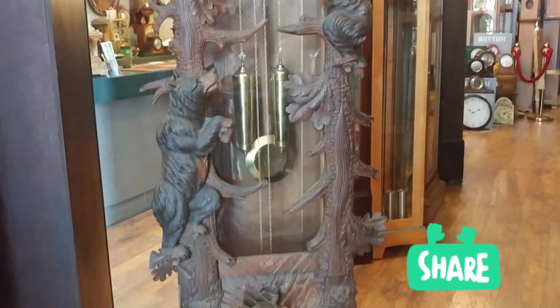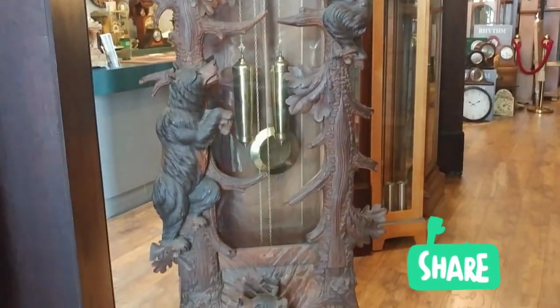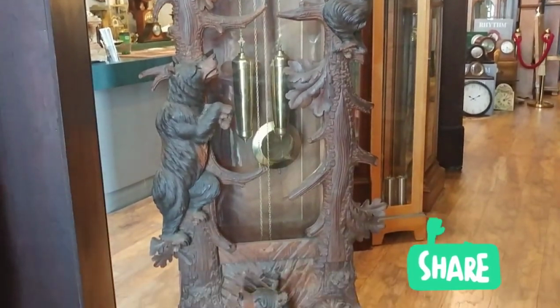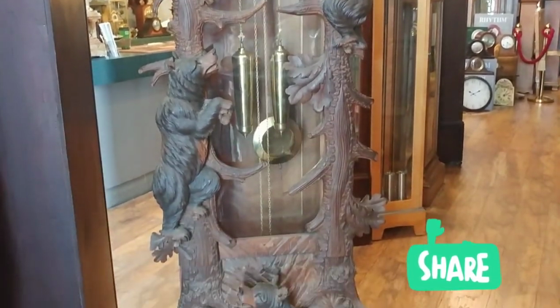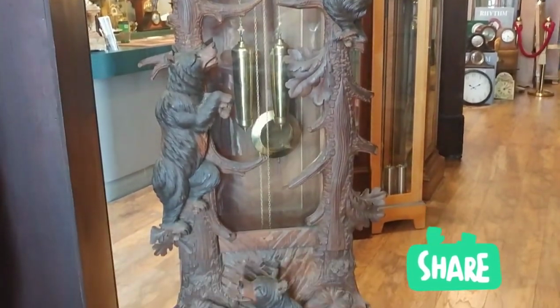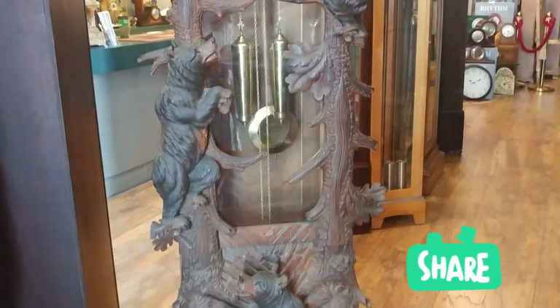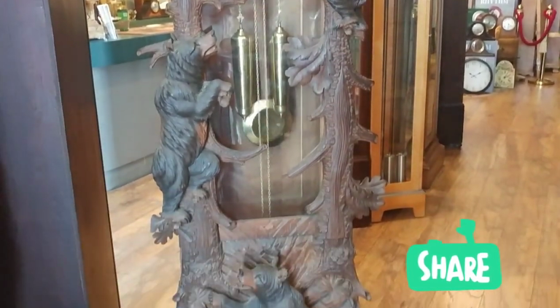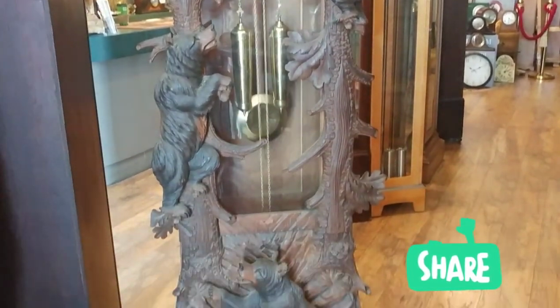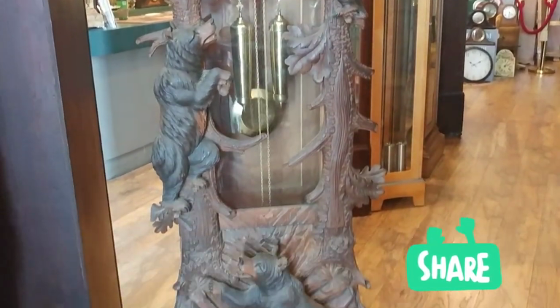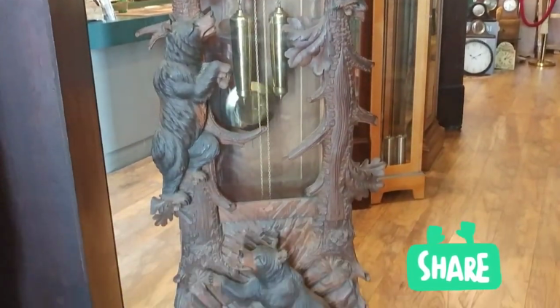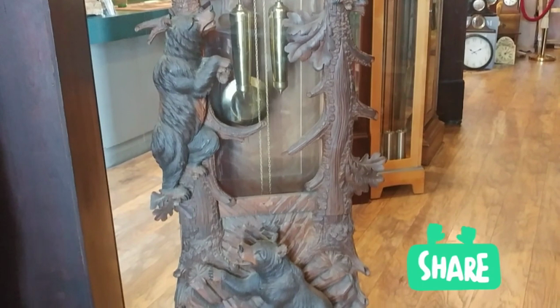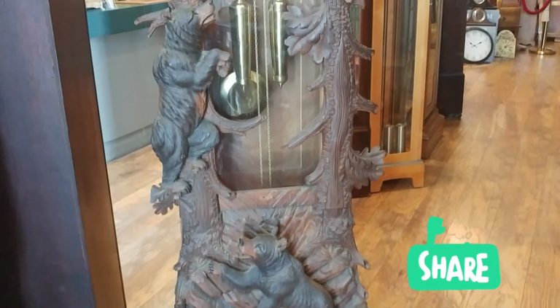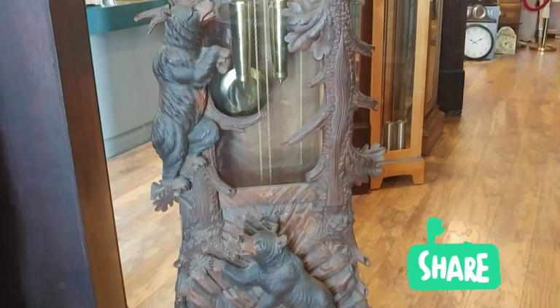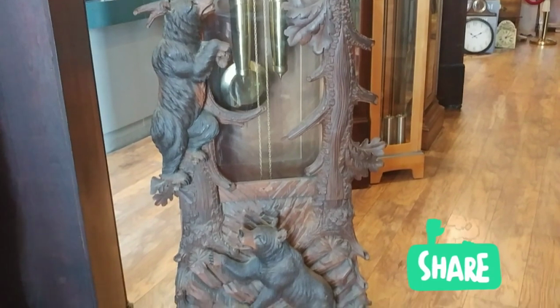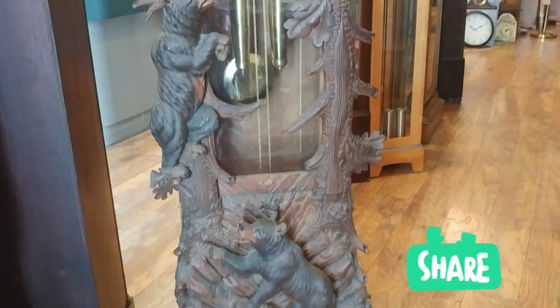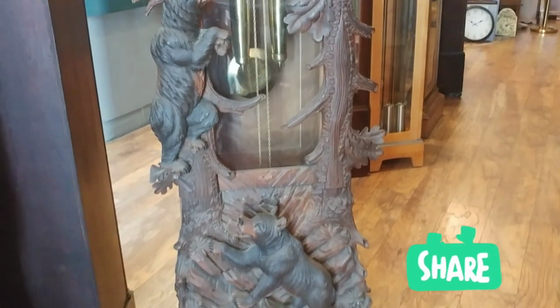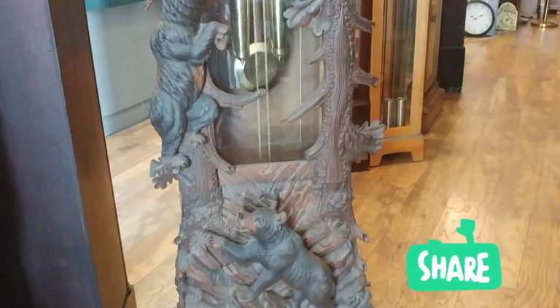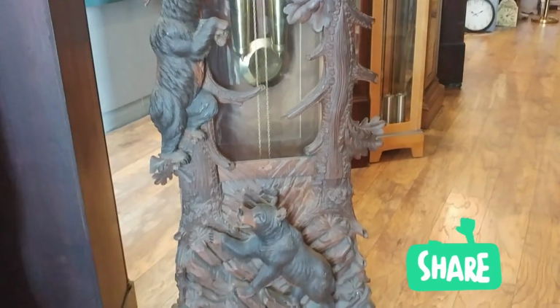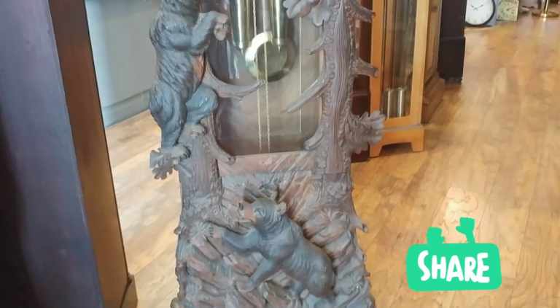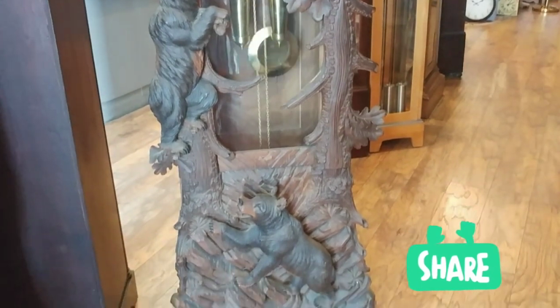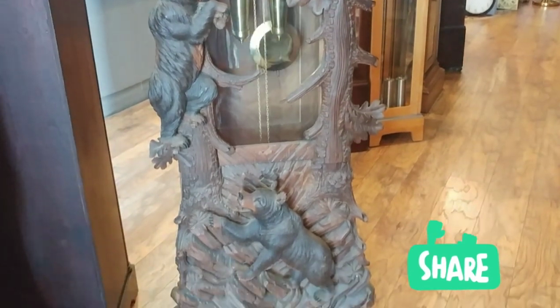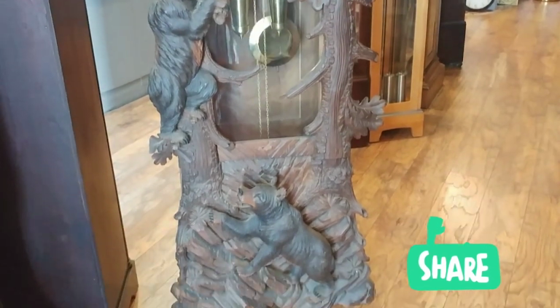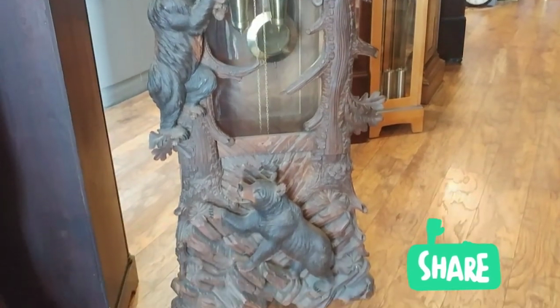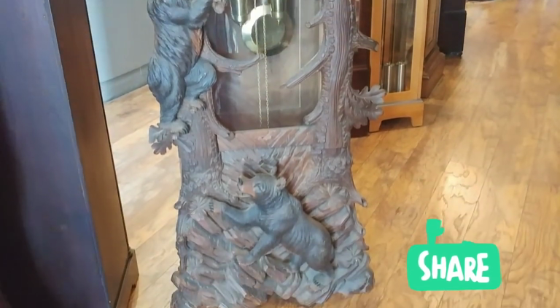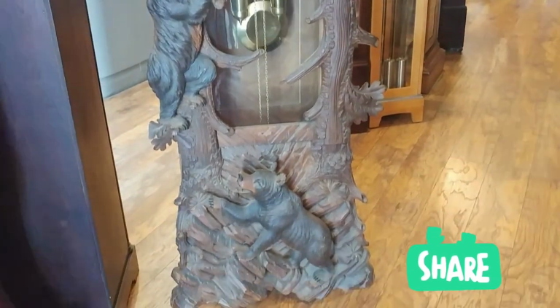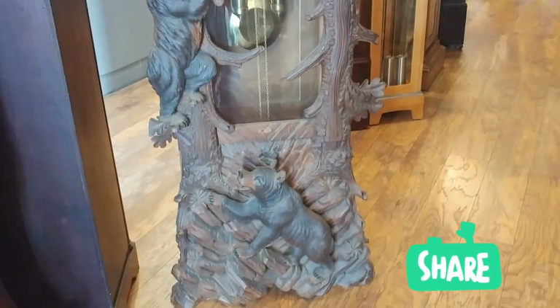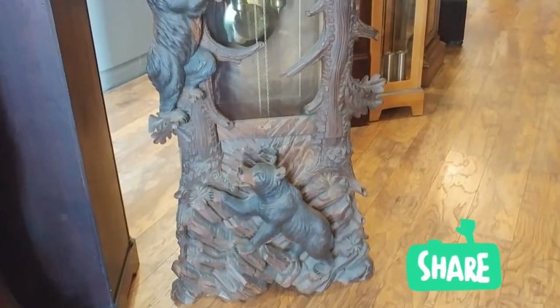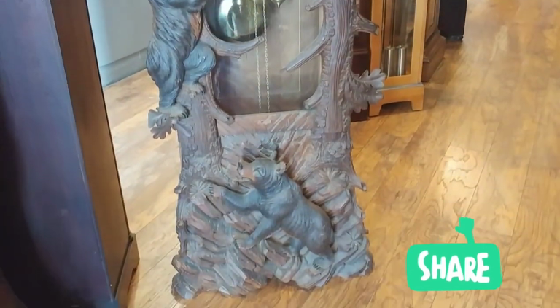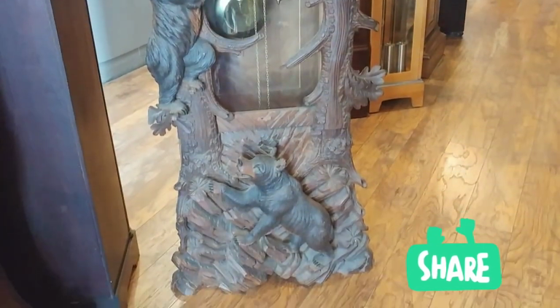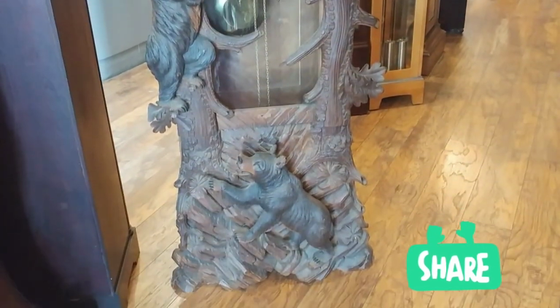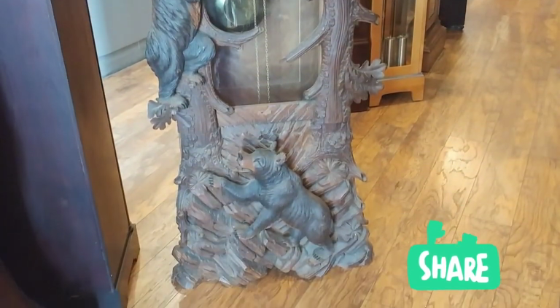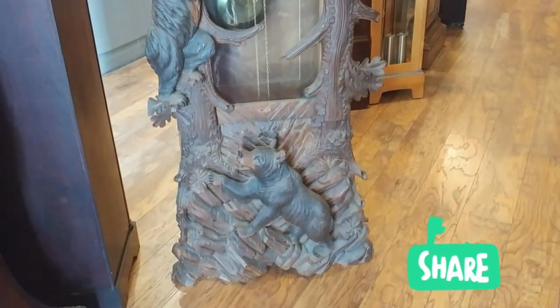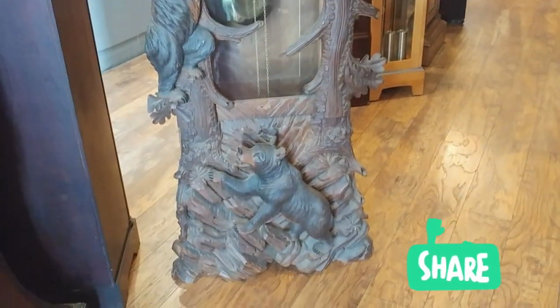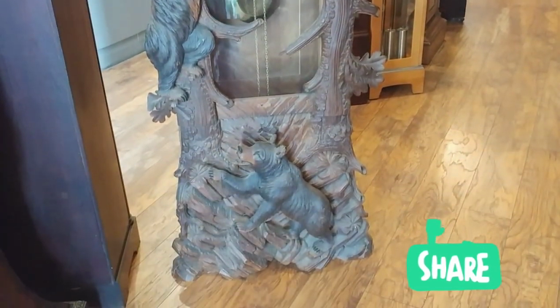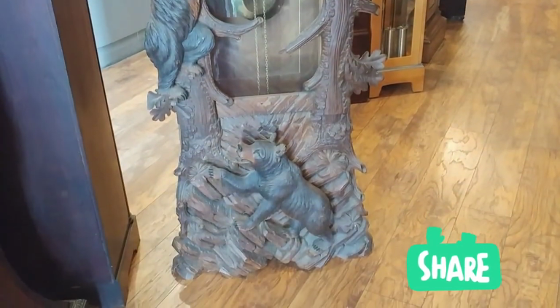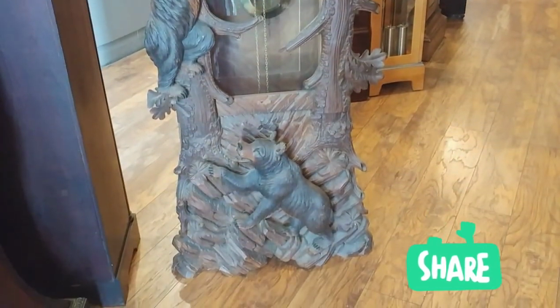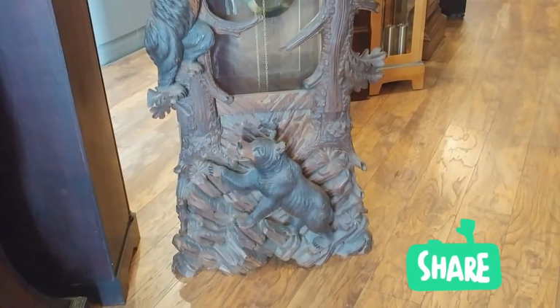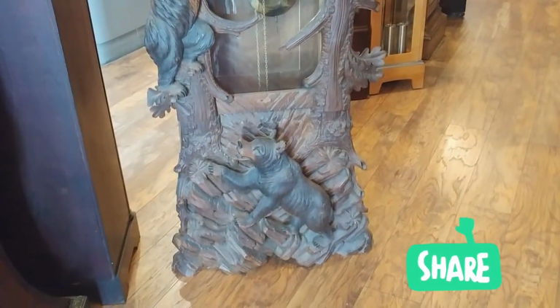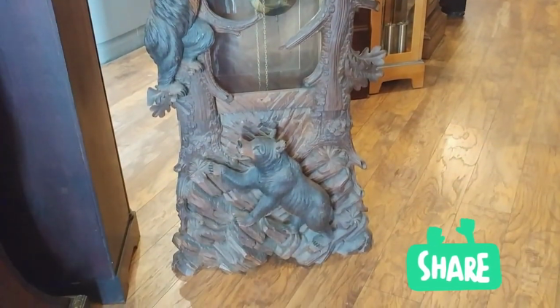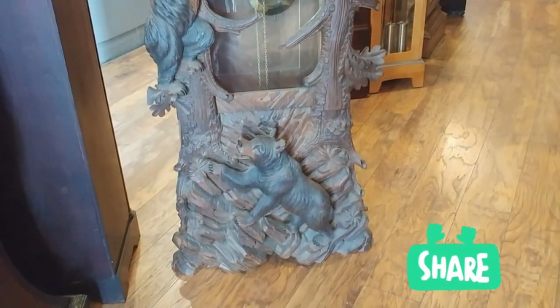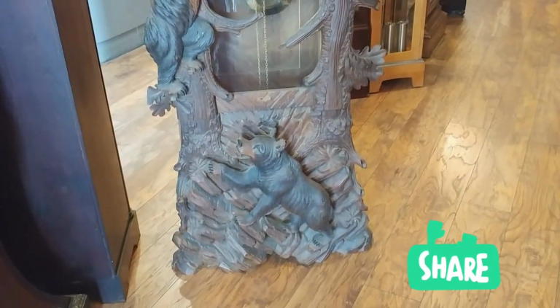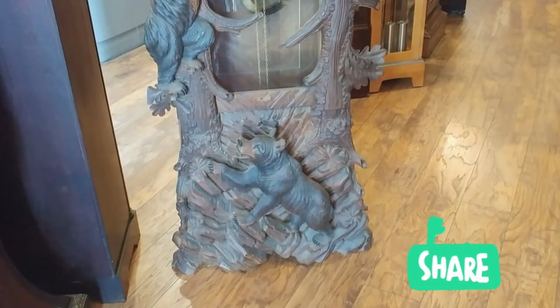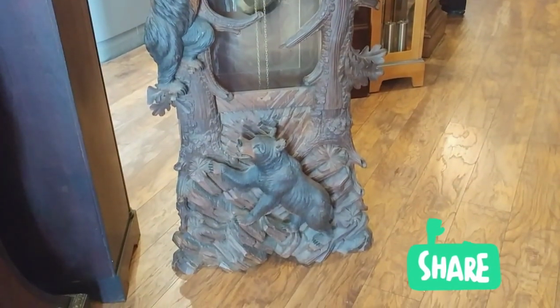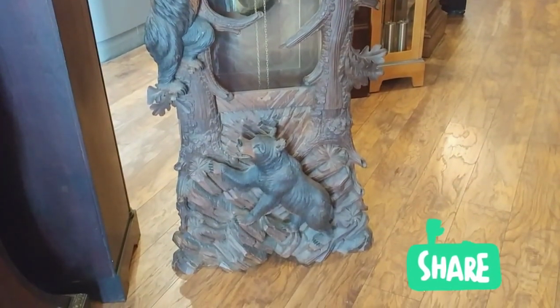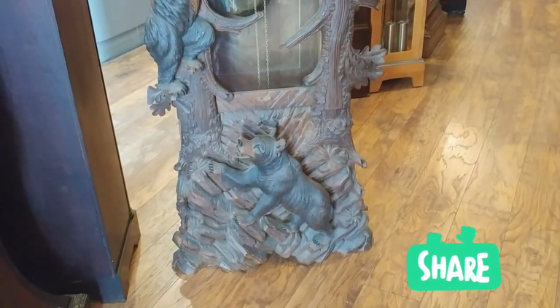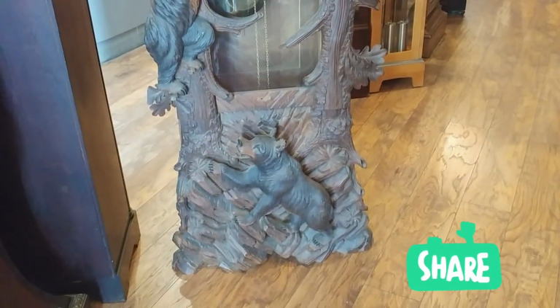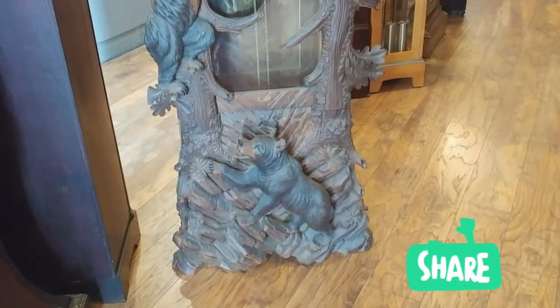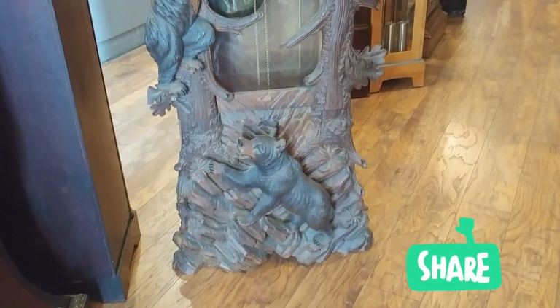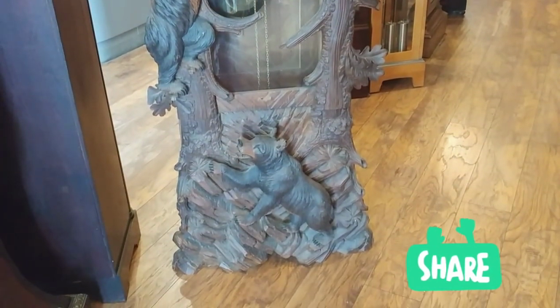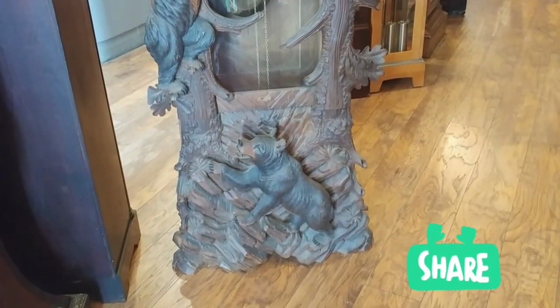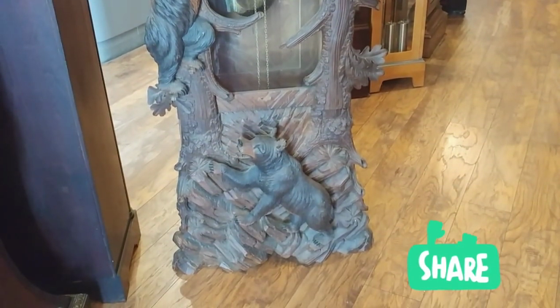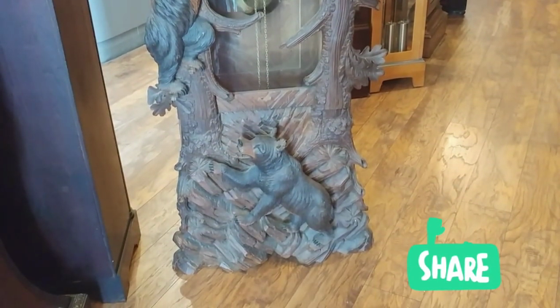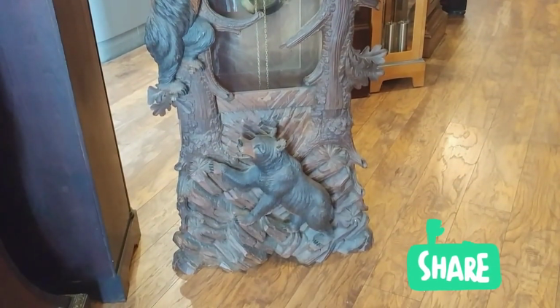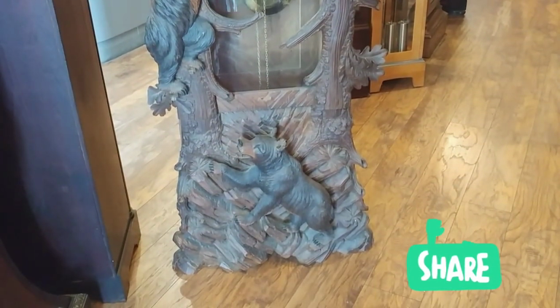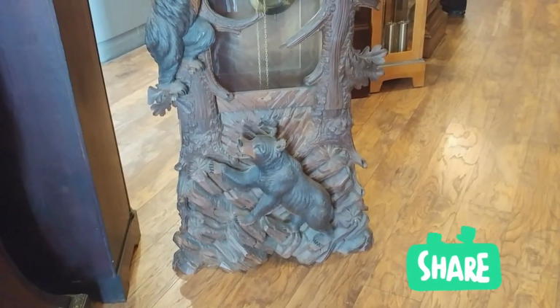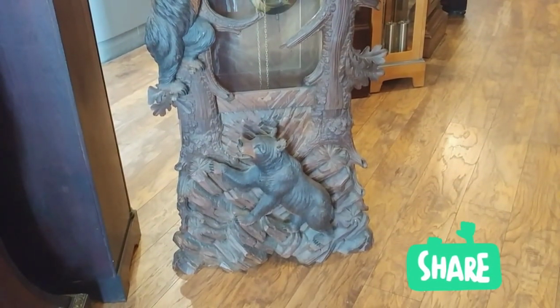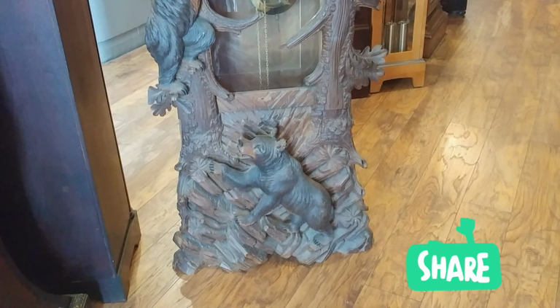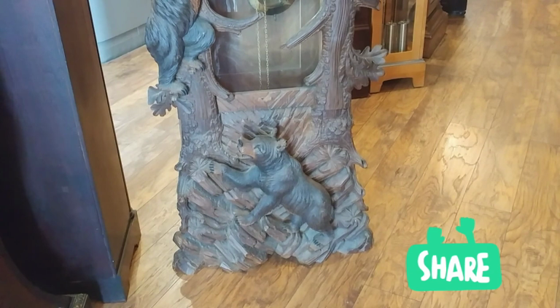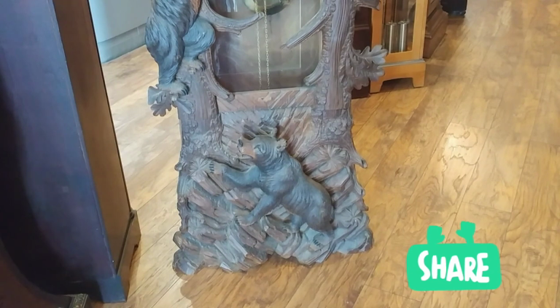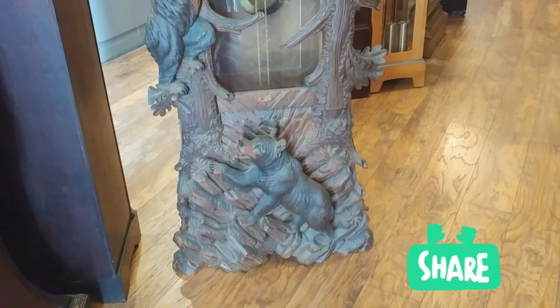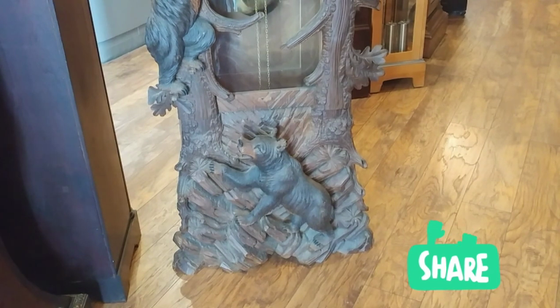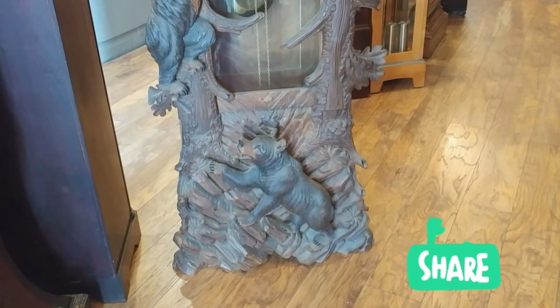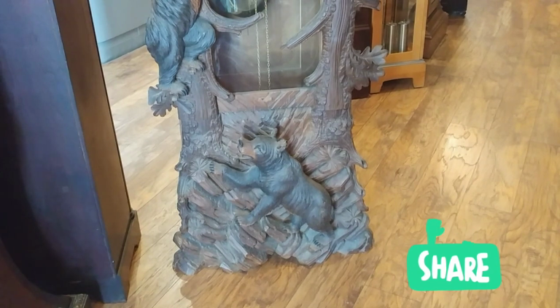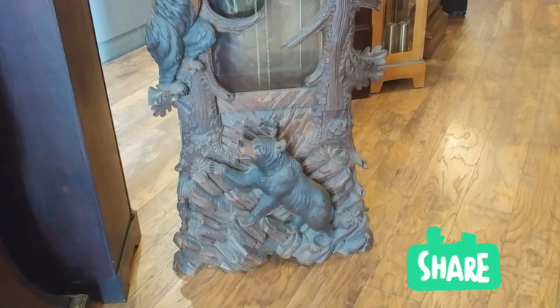It has a gorgeous base to it. And there's another bear trying to join his family.